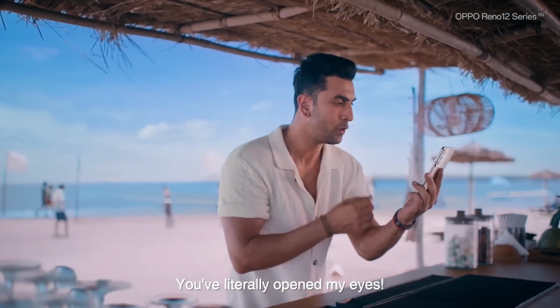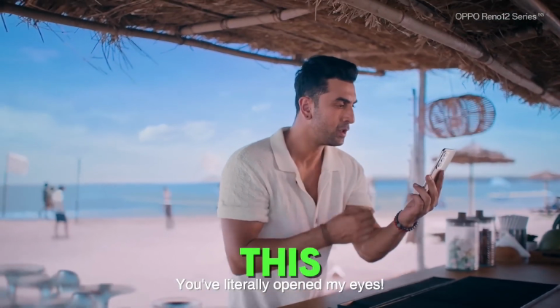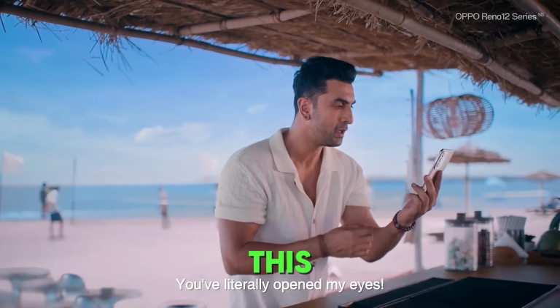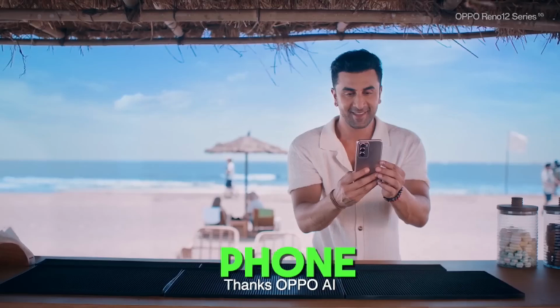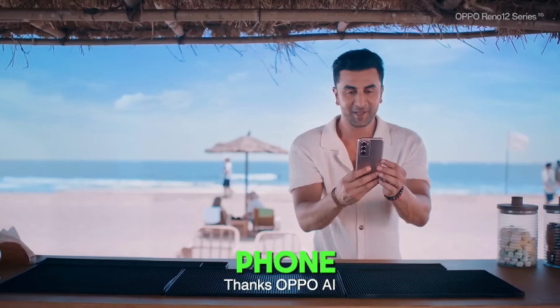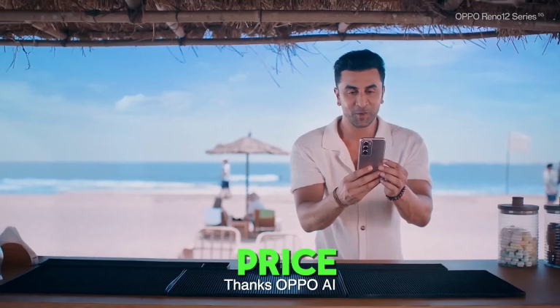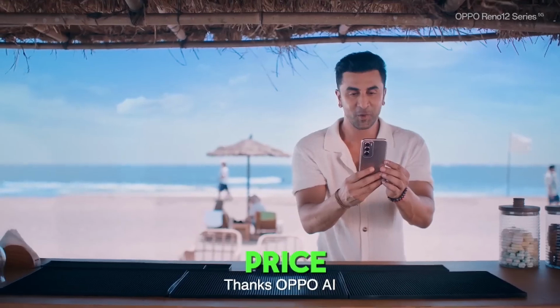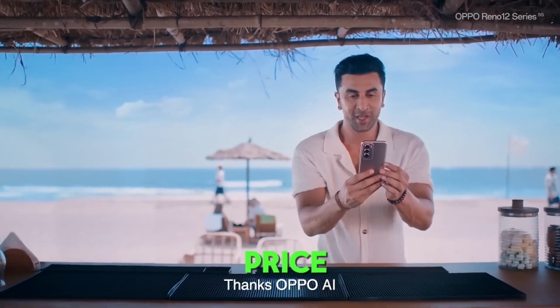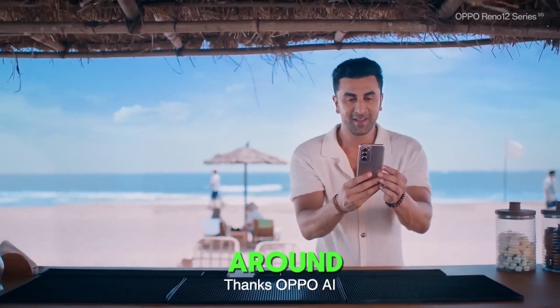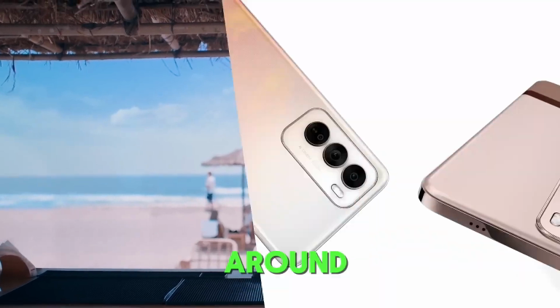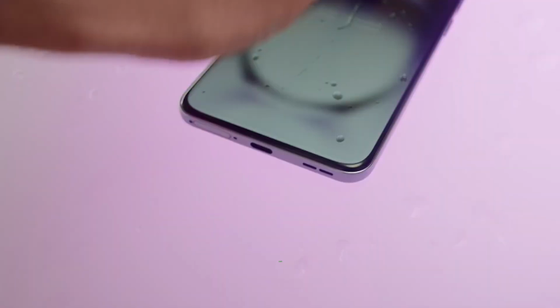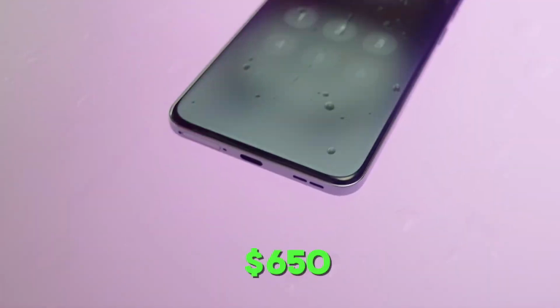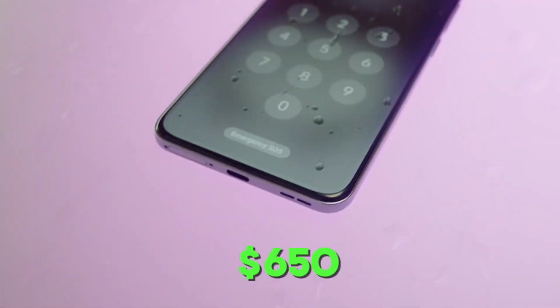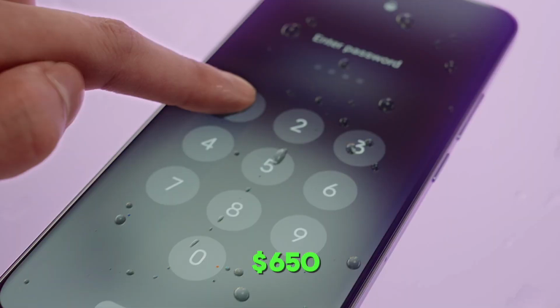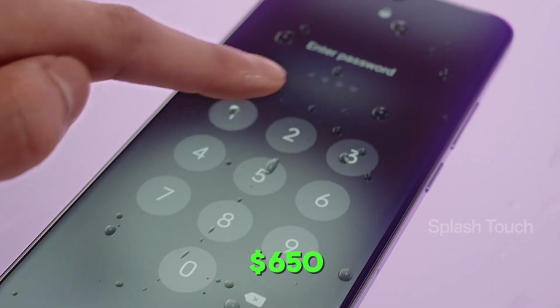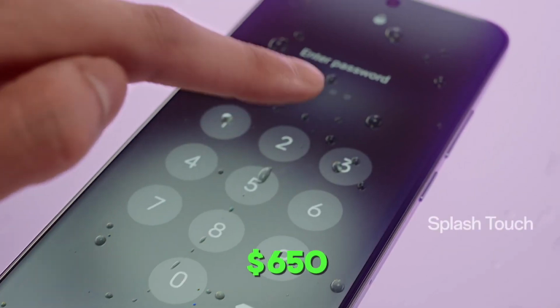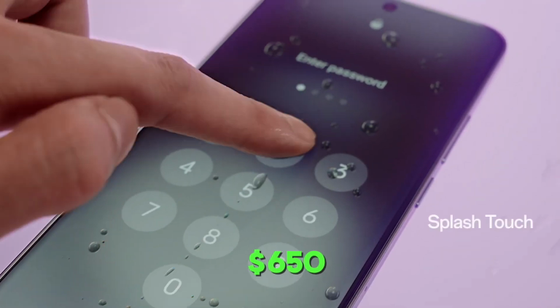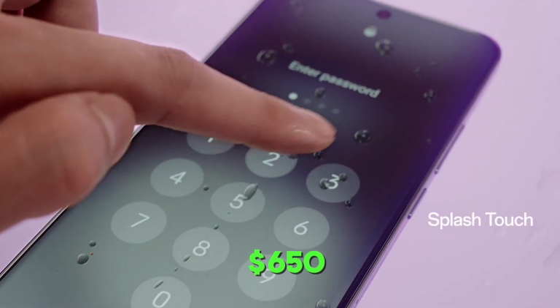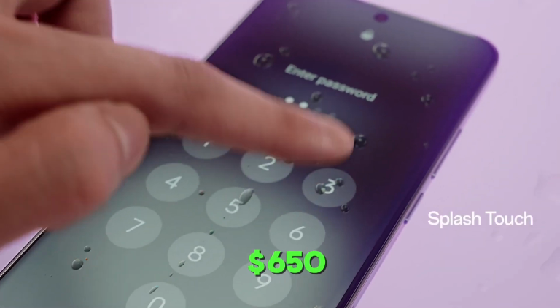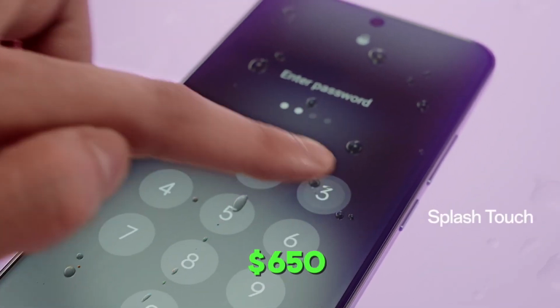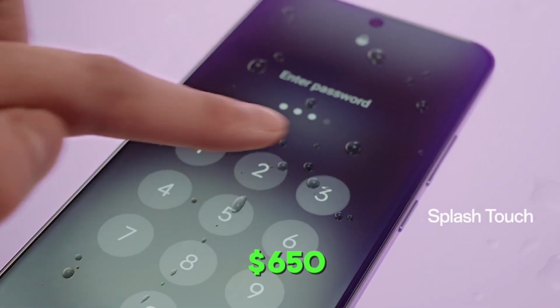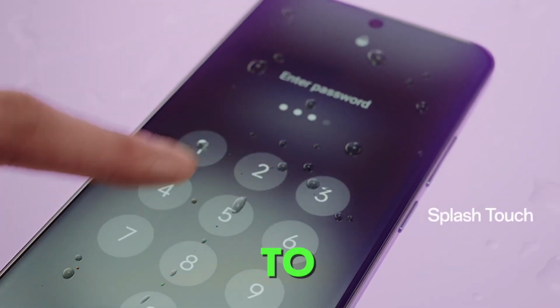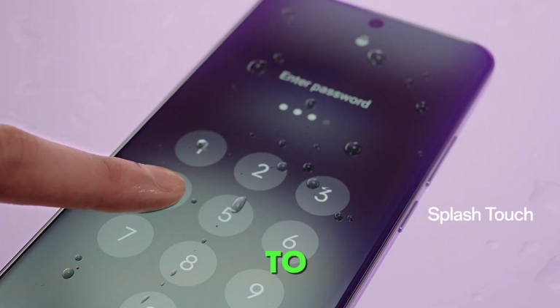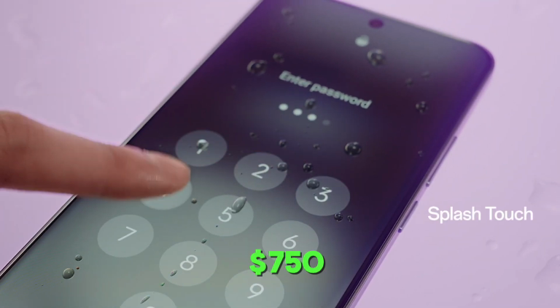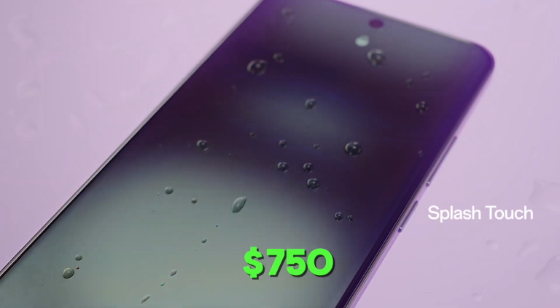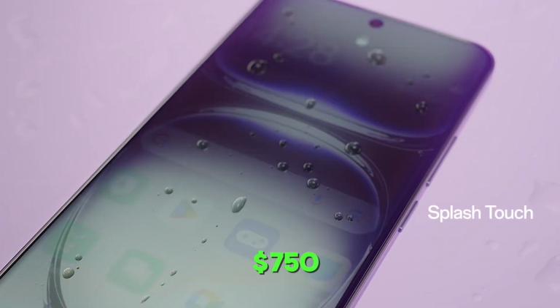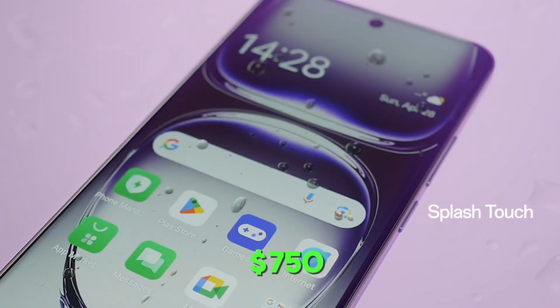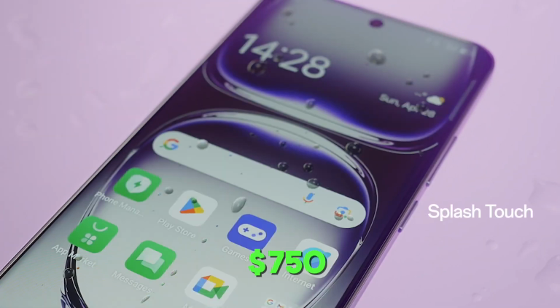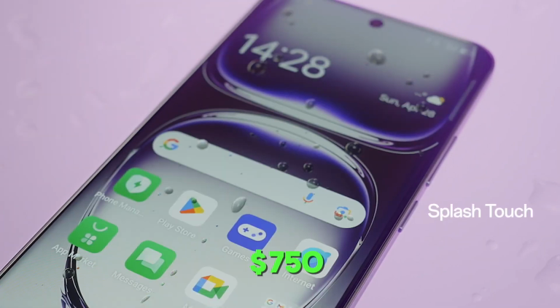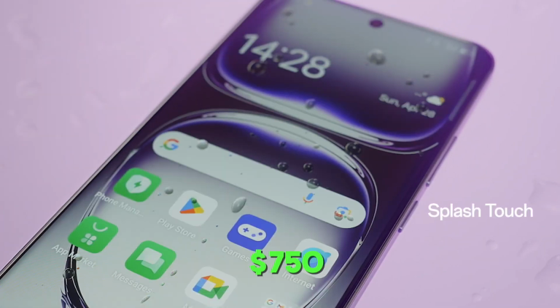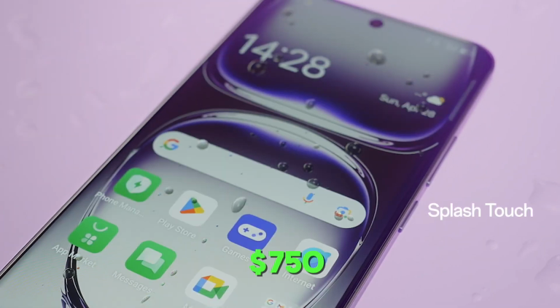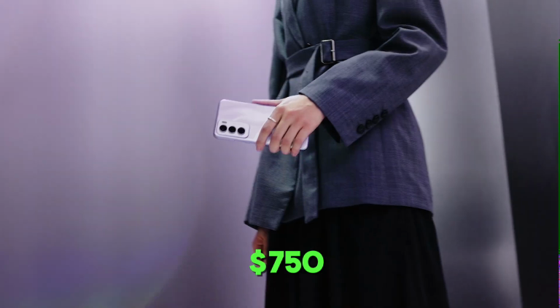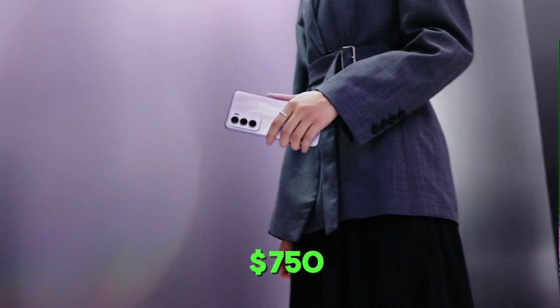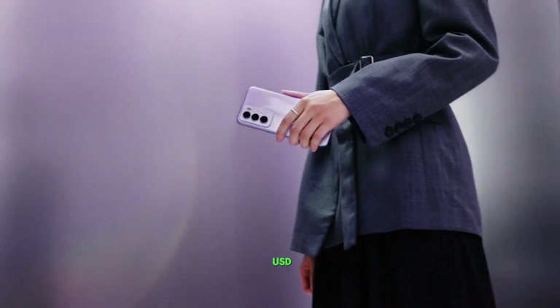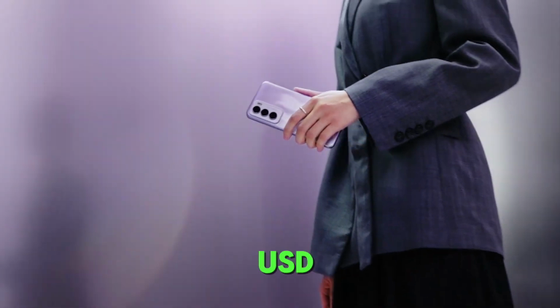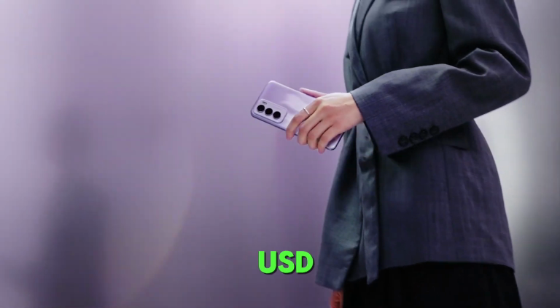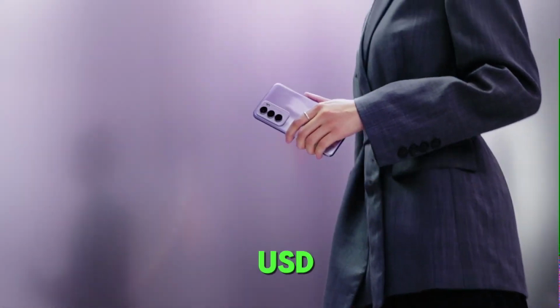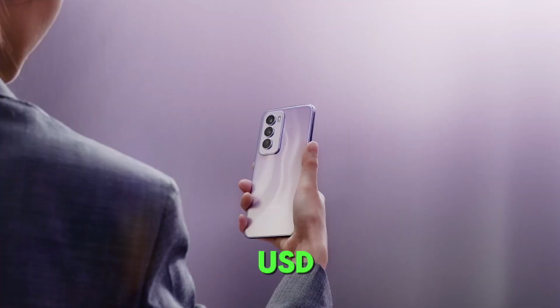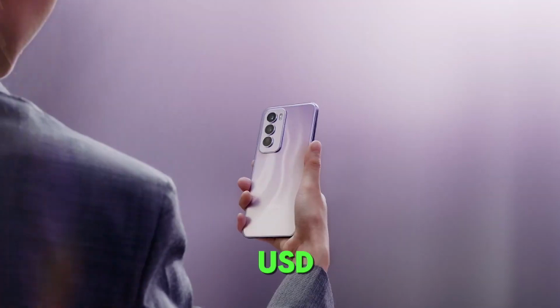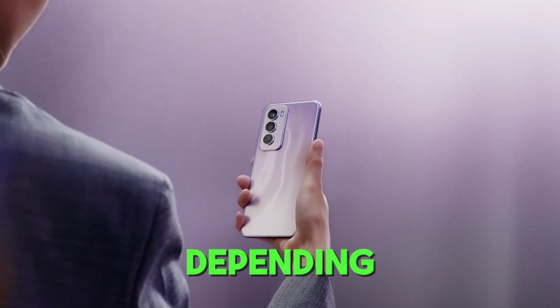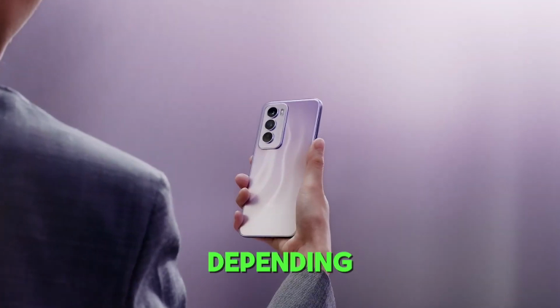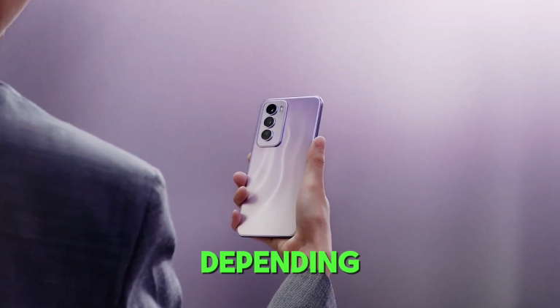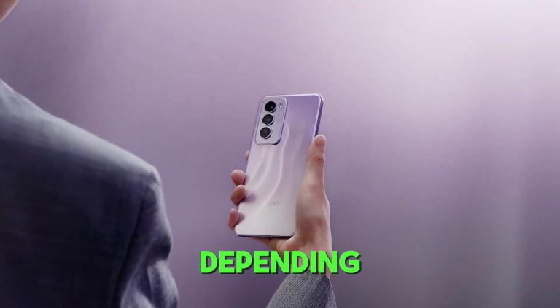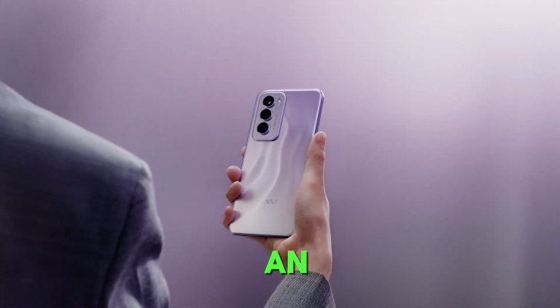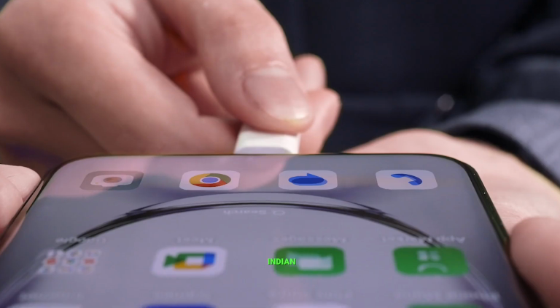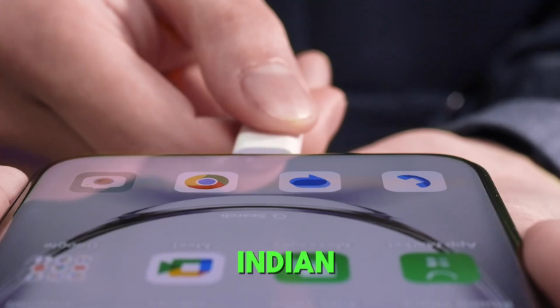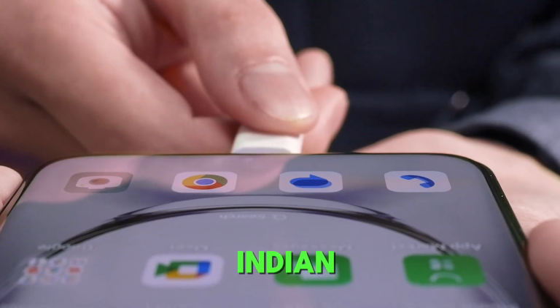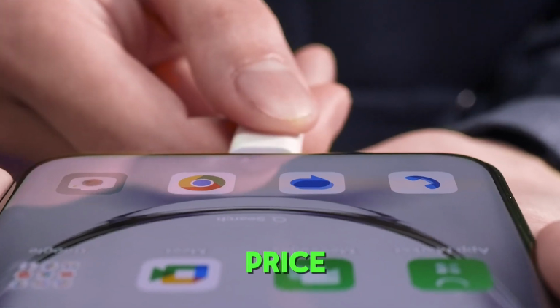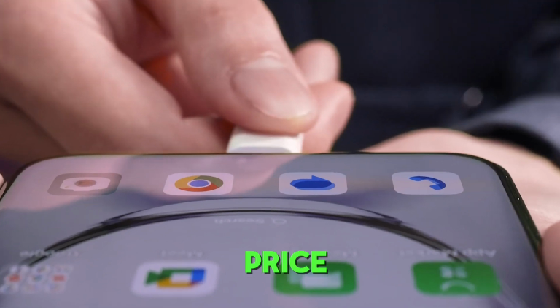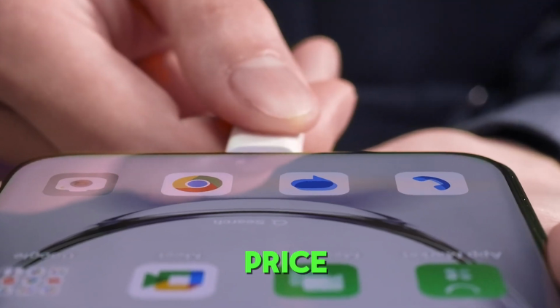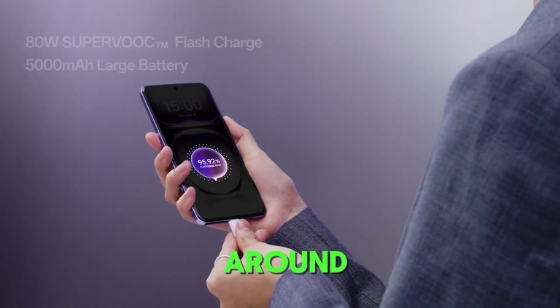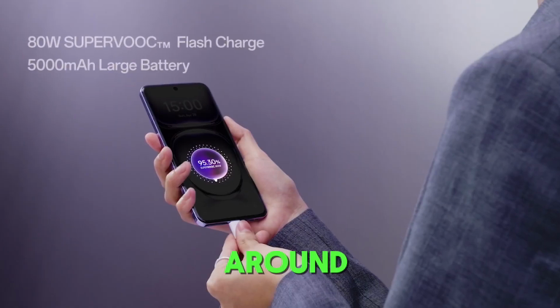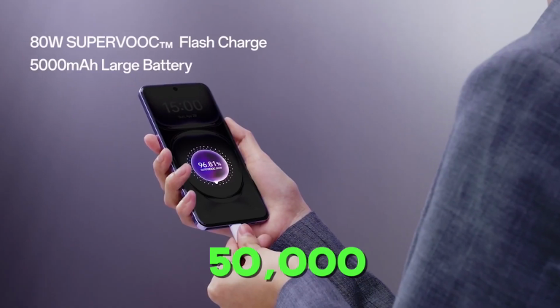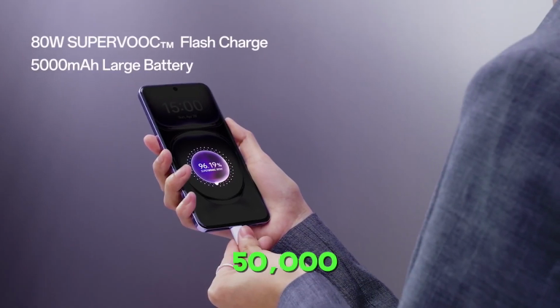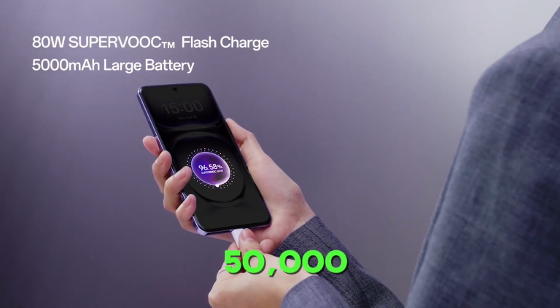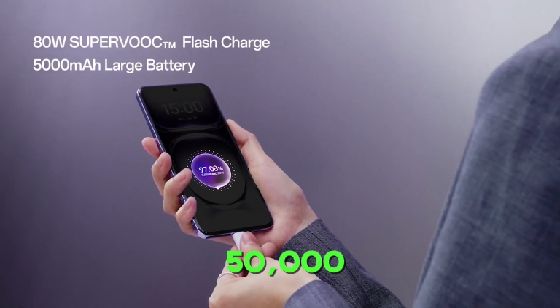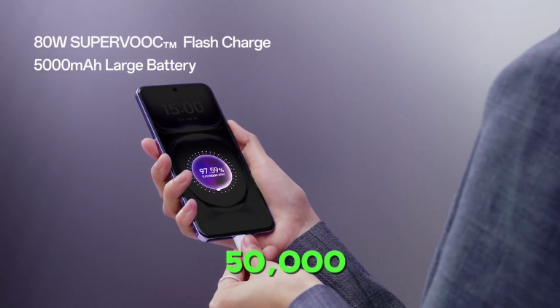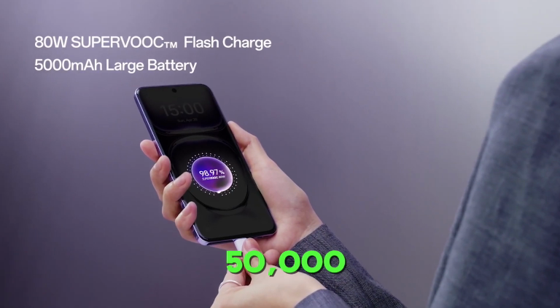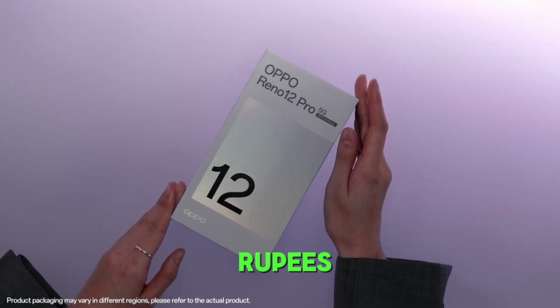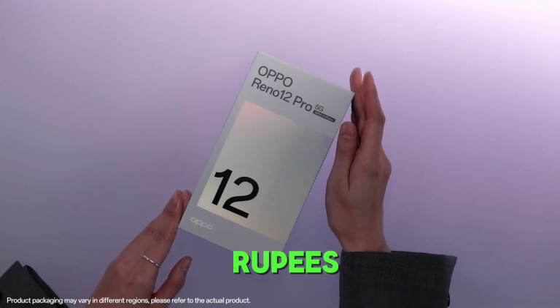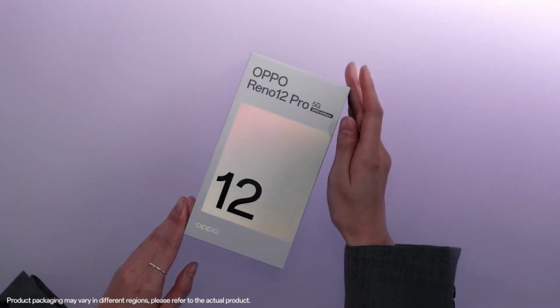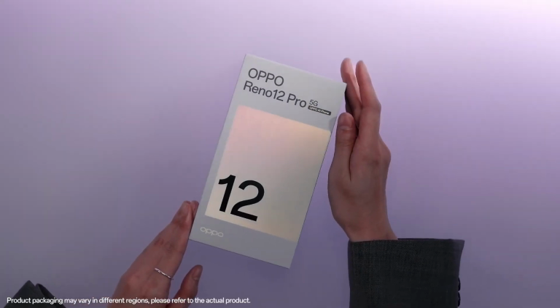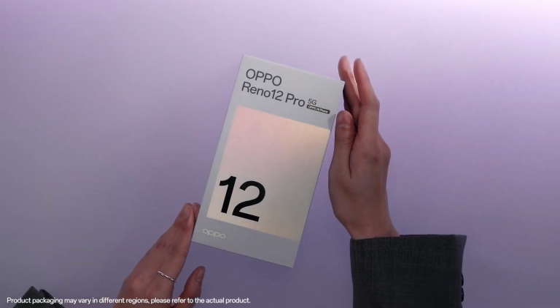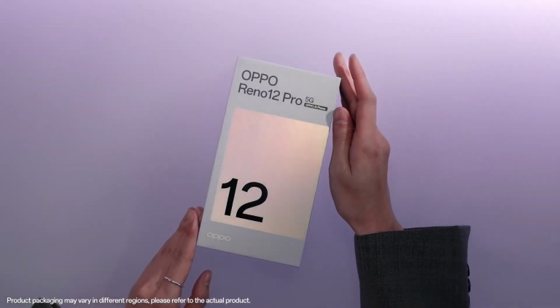This phone is priced around $650 to $750 USD, with an Indian price of around ₹50,000.